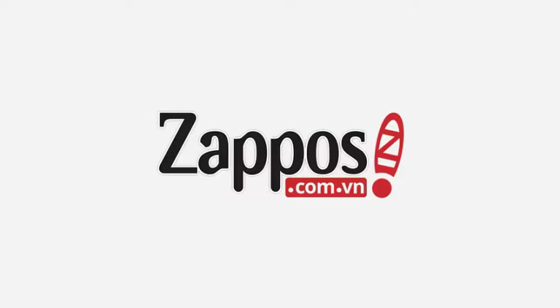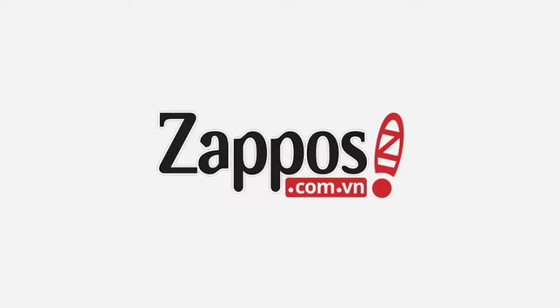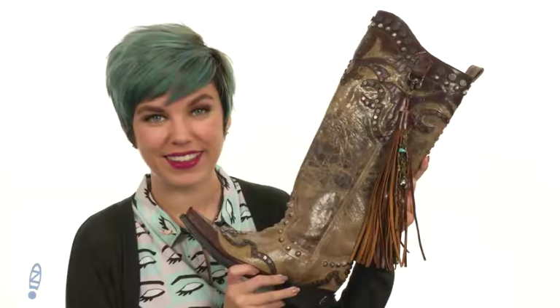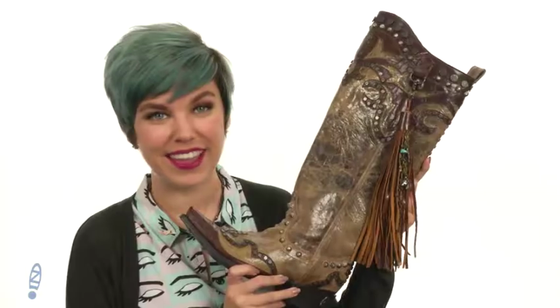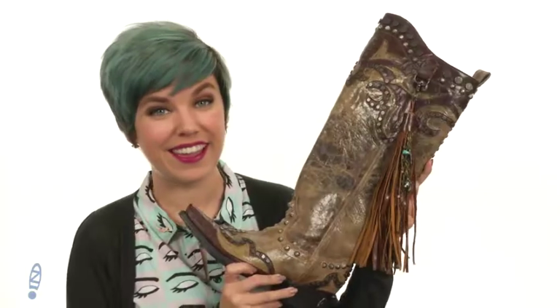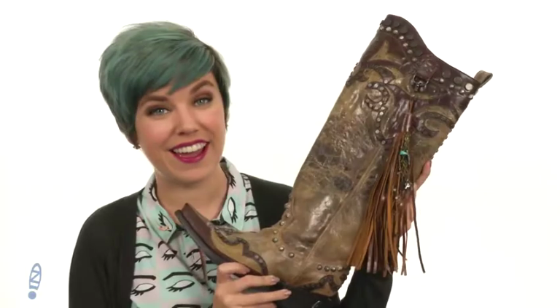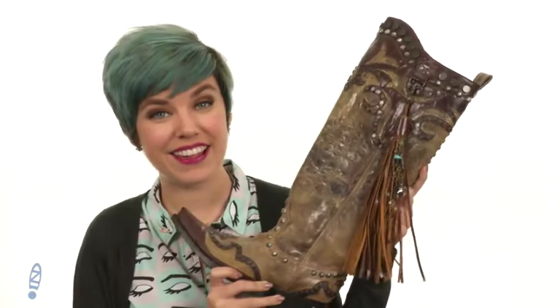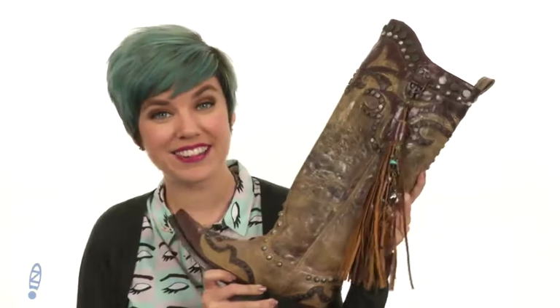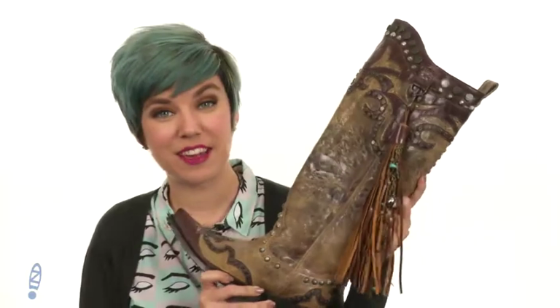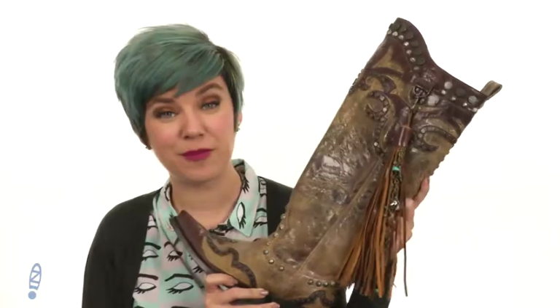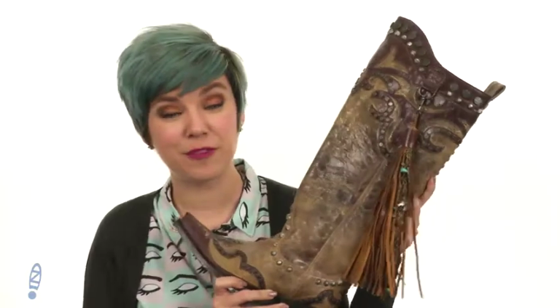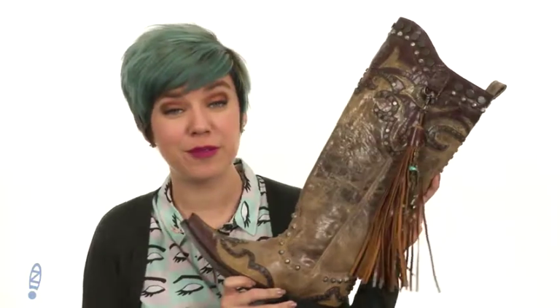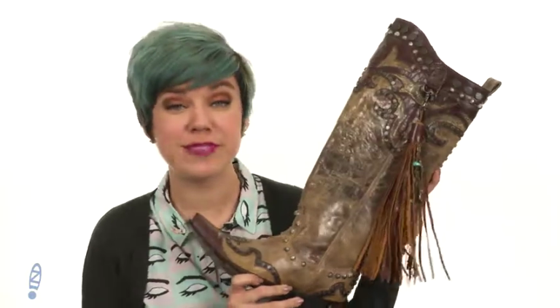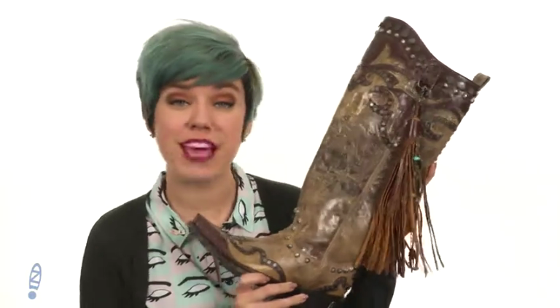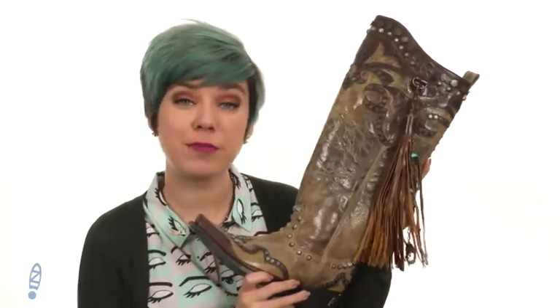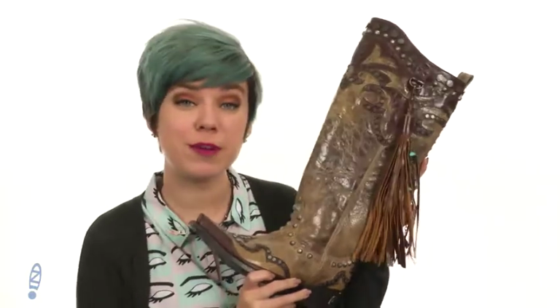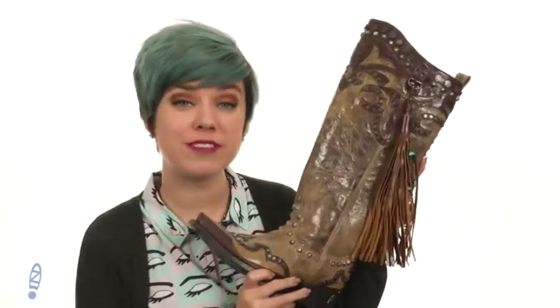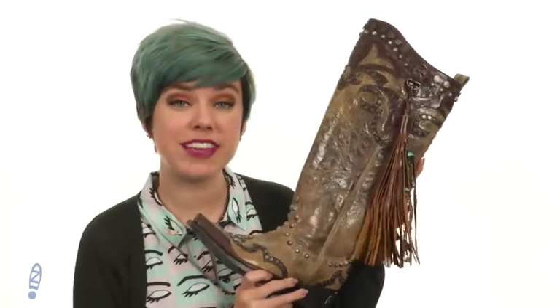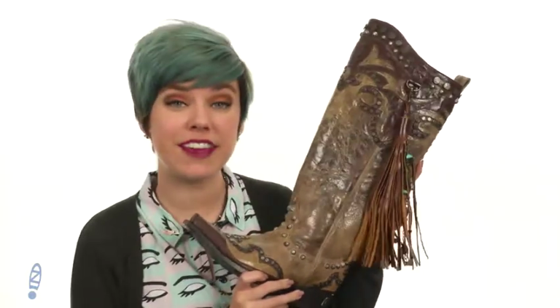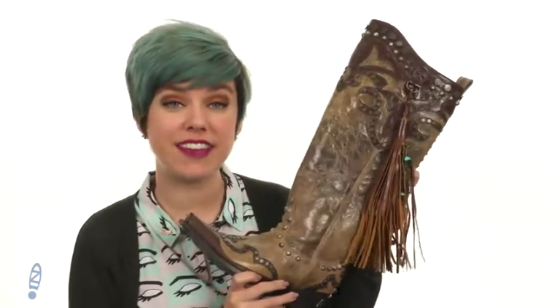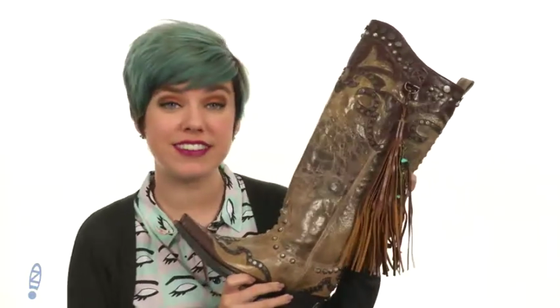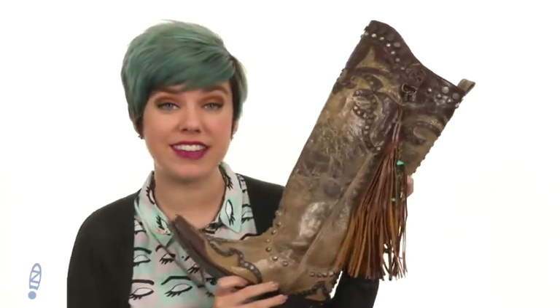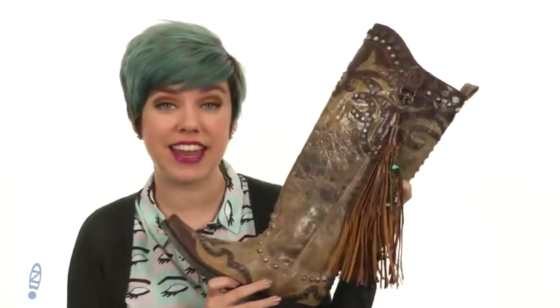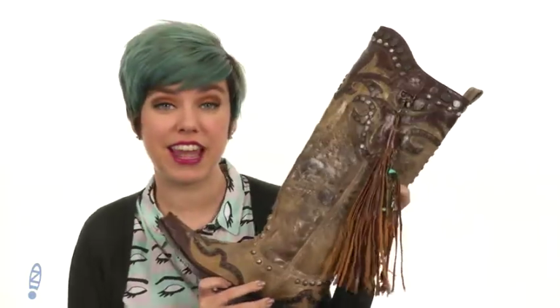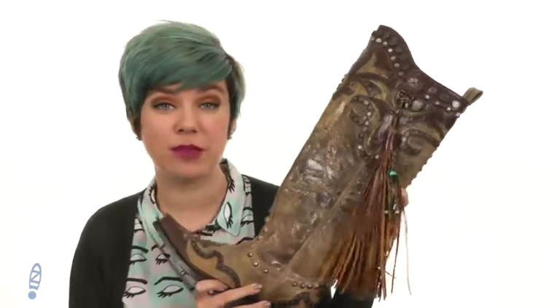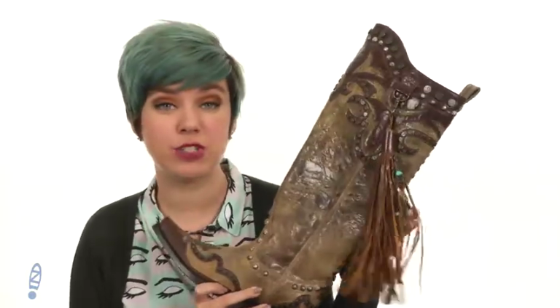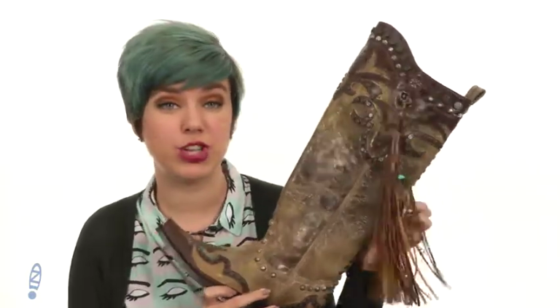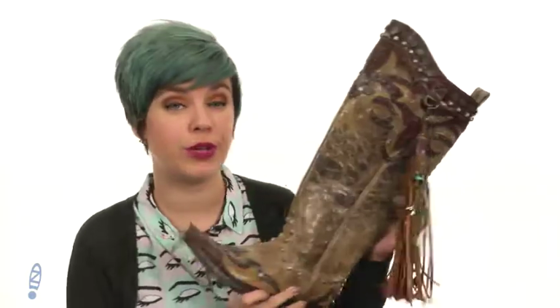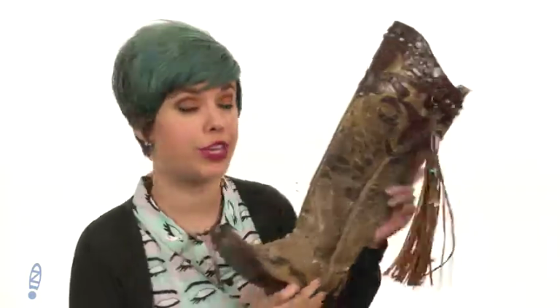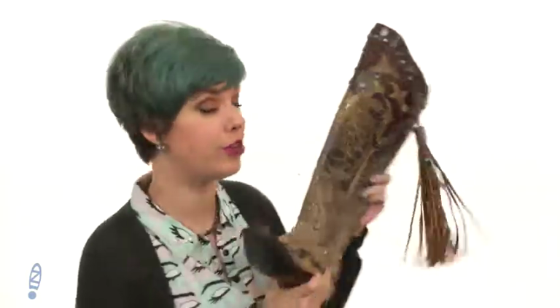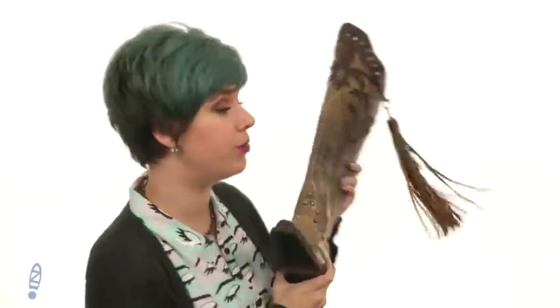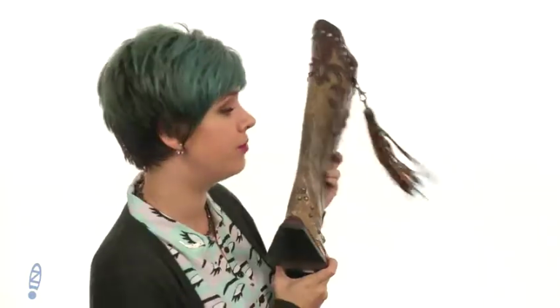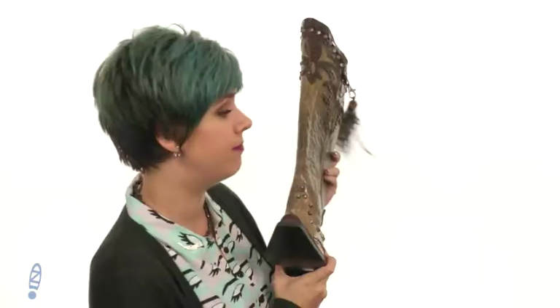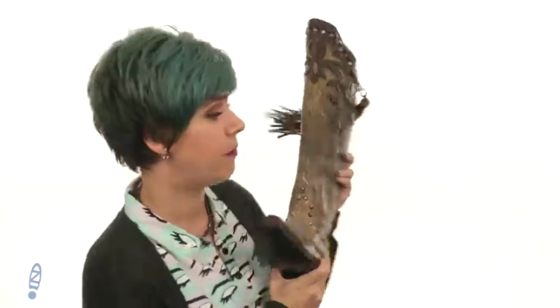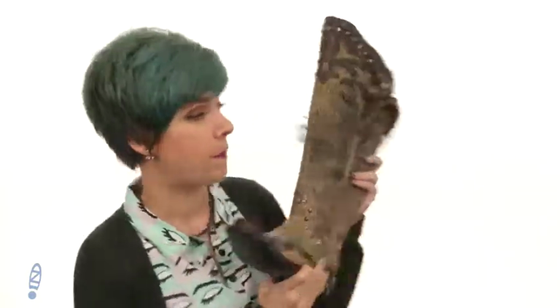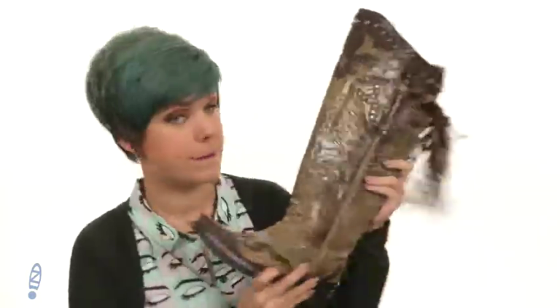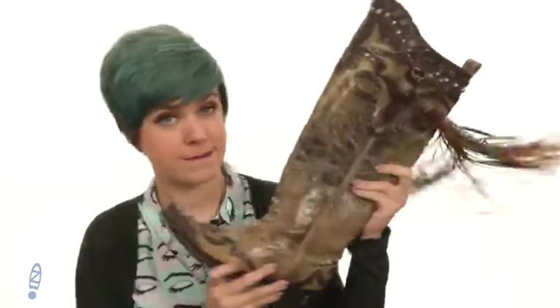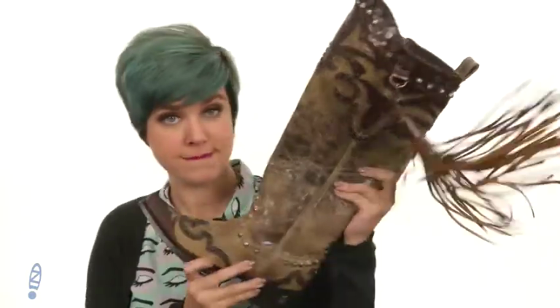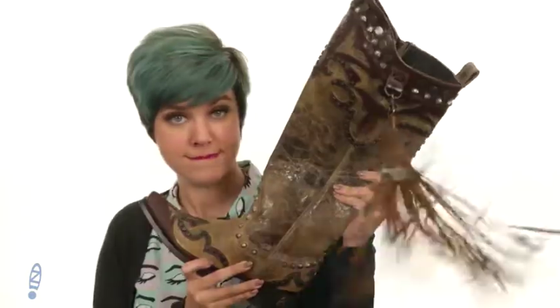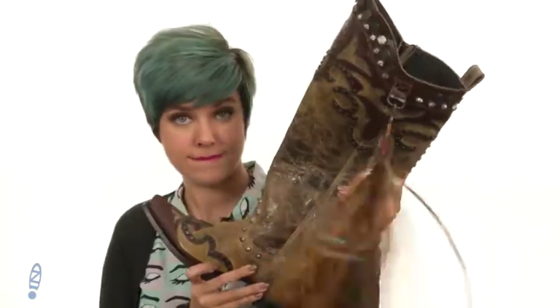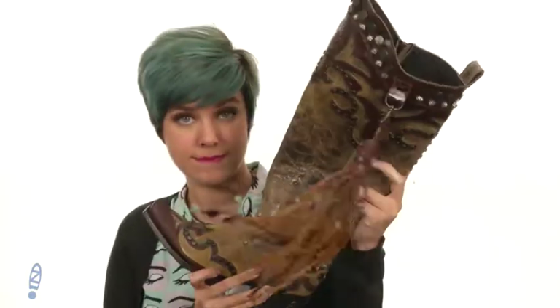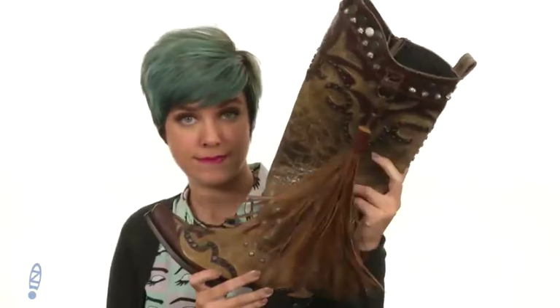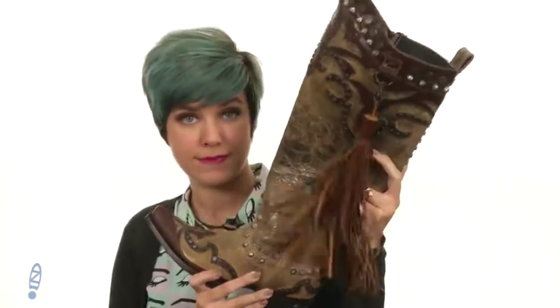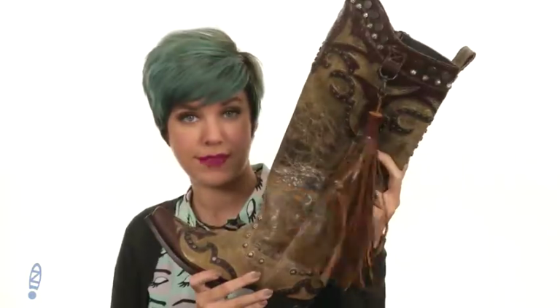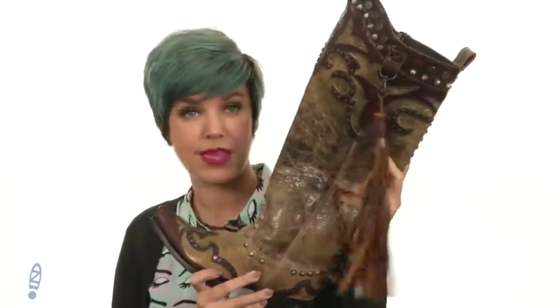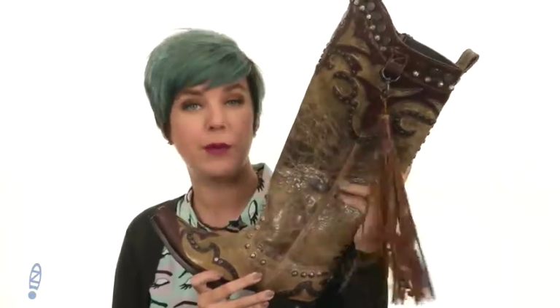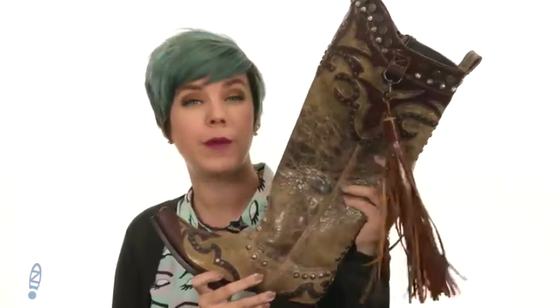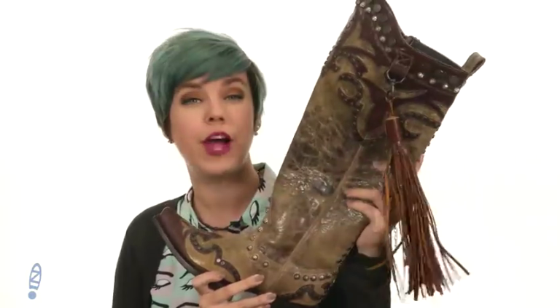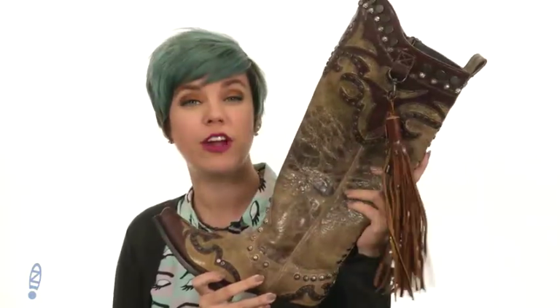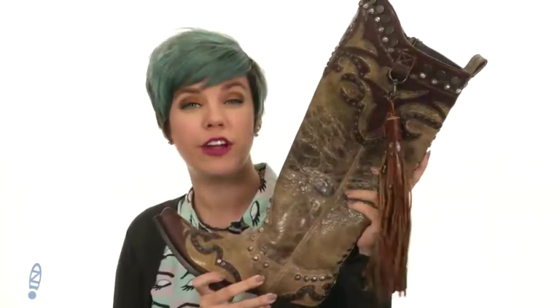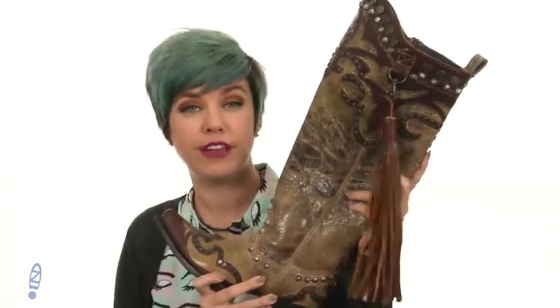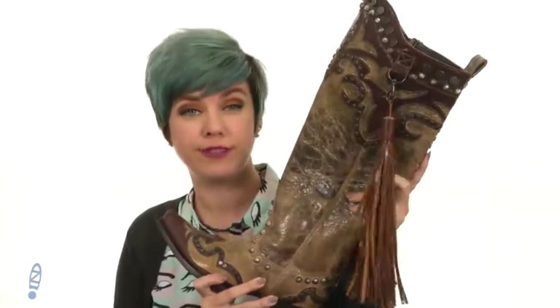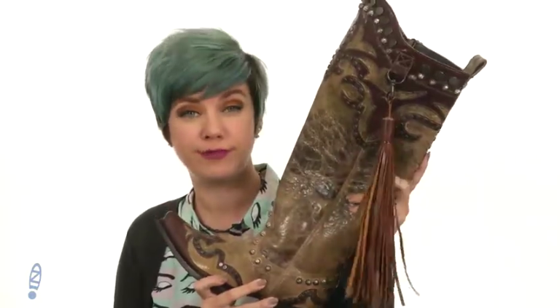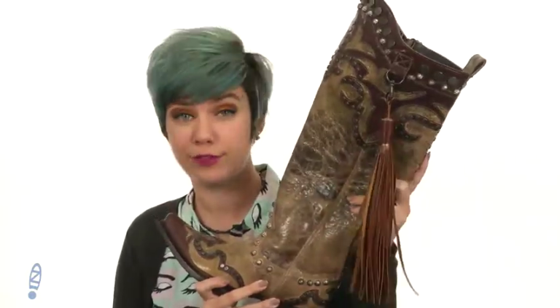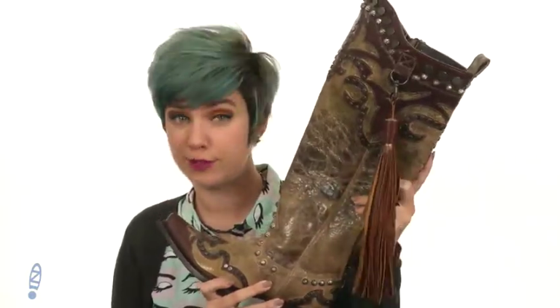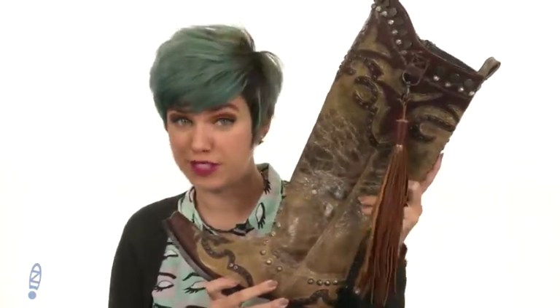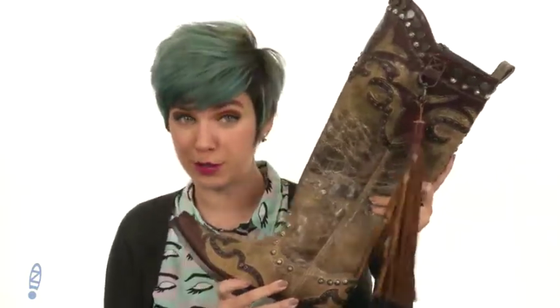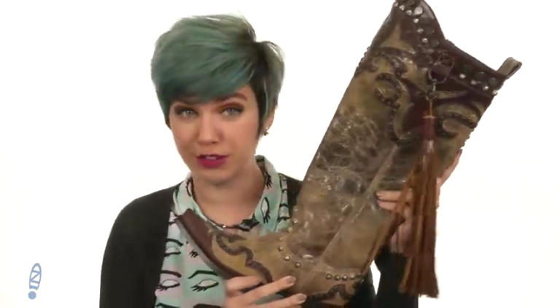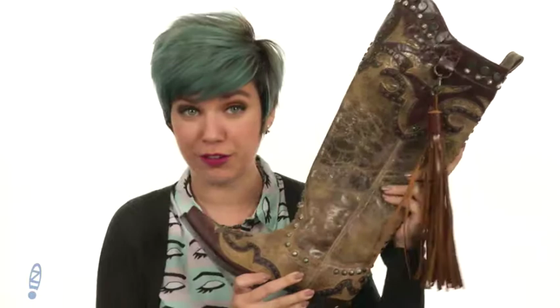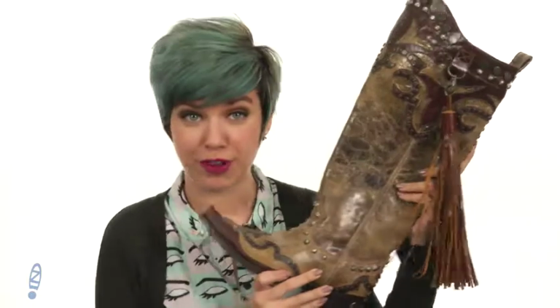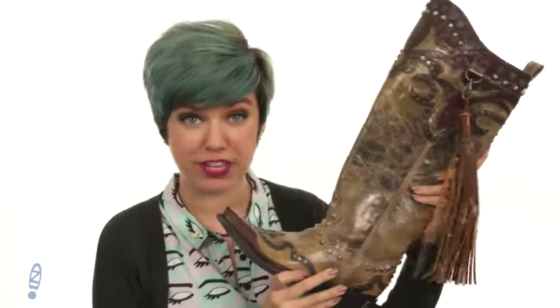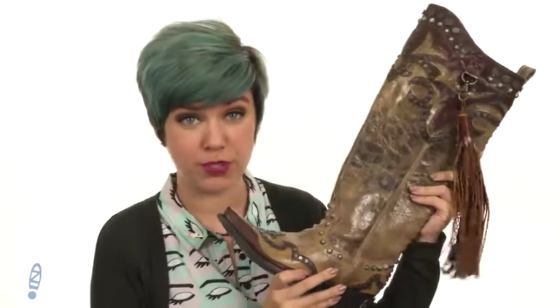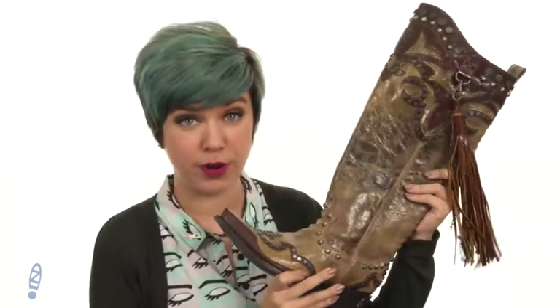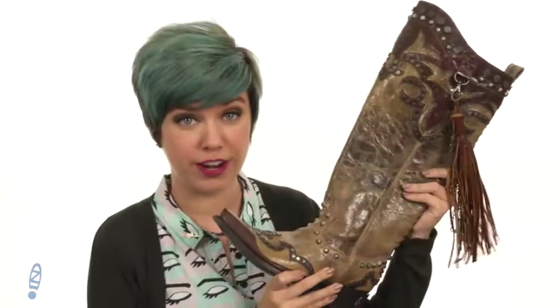Hey guys, Adam from Zappos here, and today I'm showing you Ybarra from Double D Ranchwear.